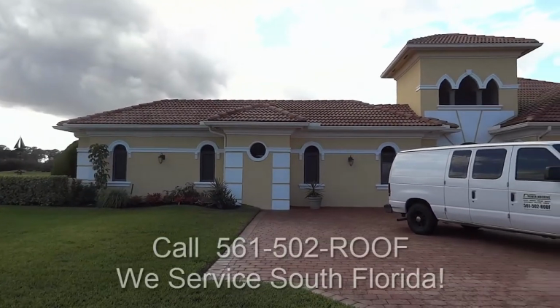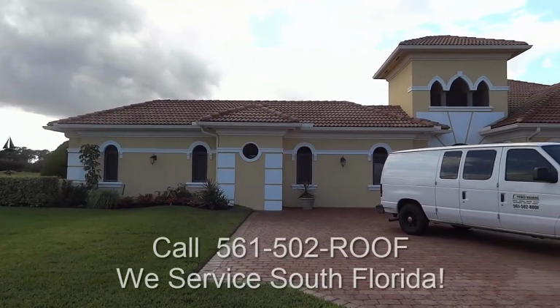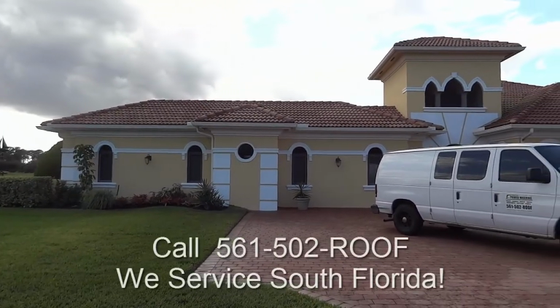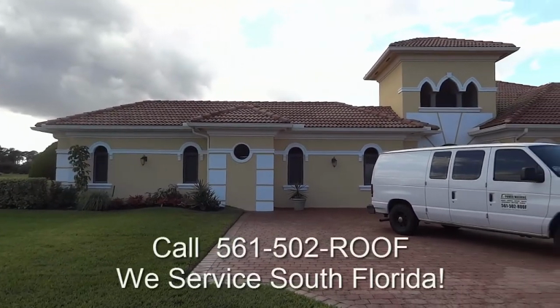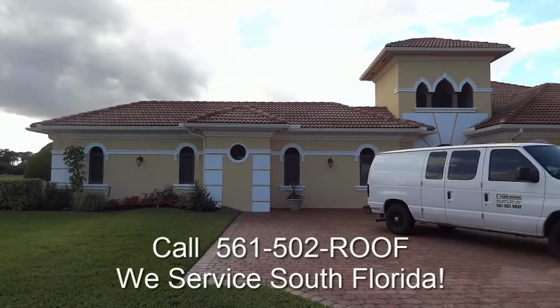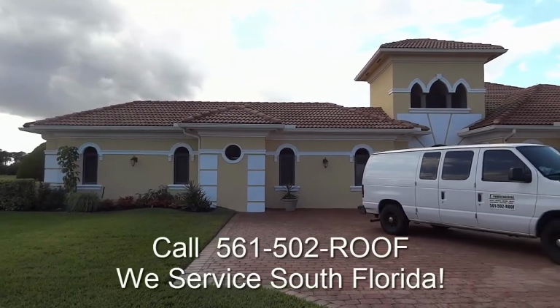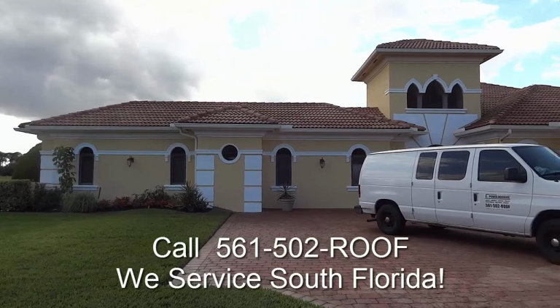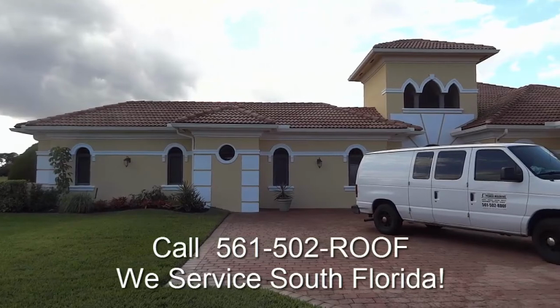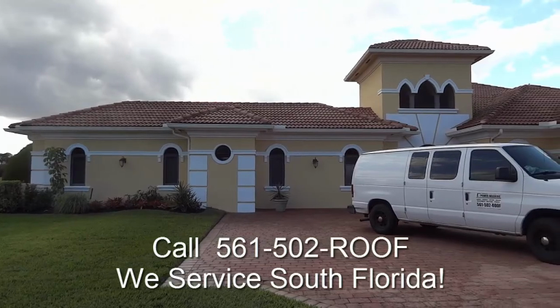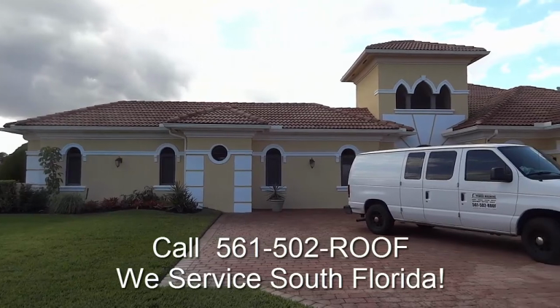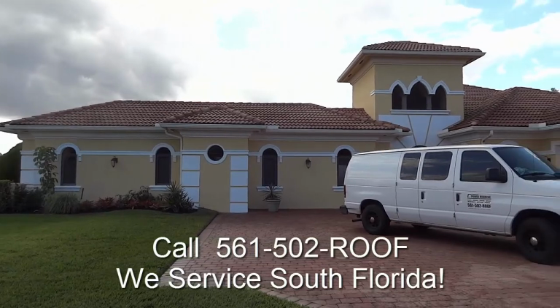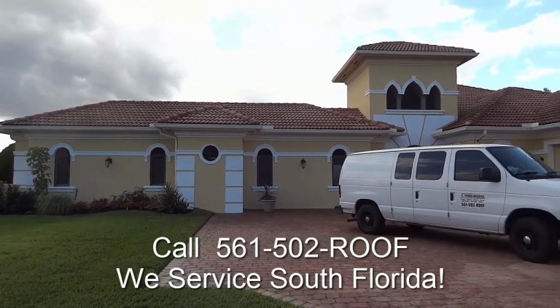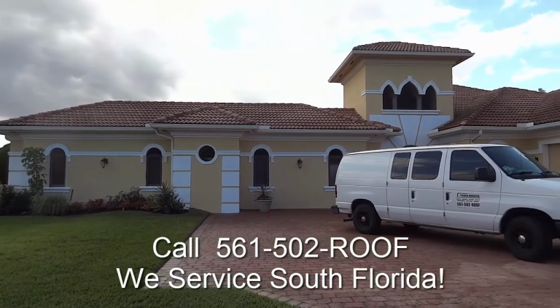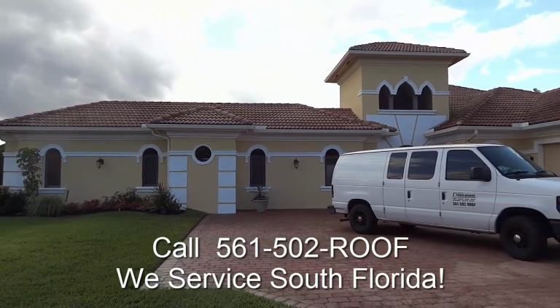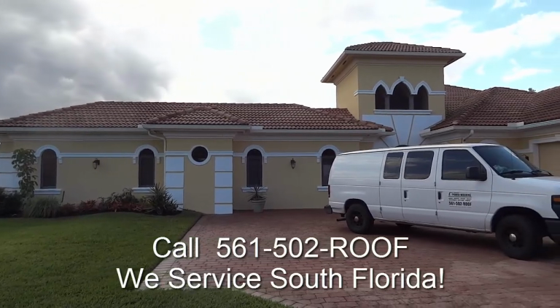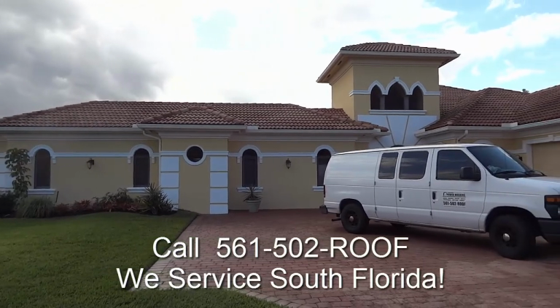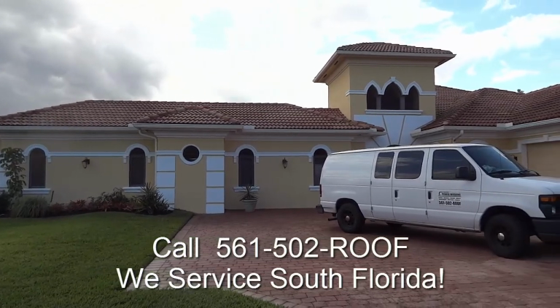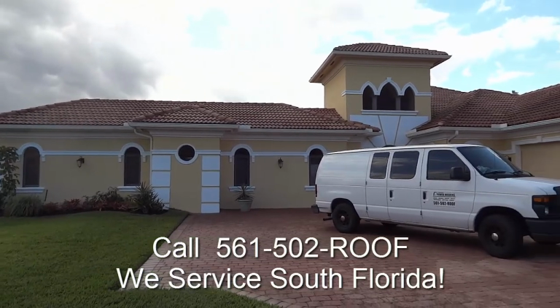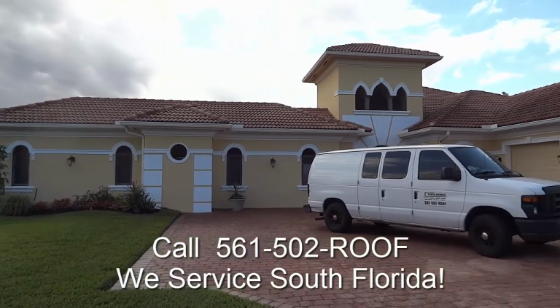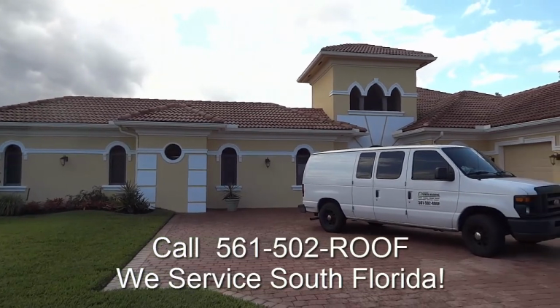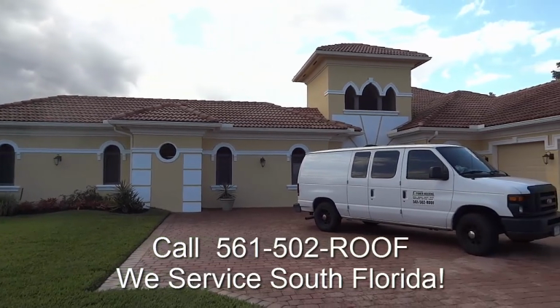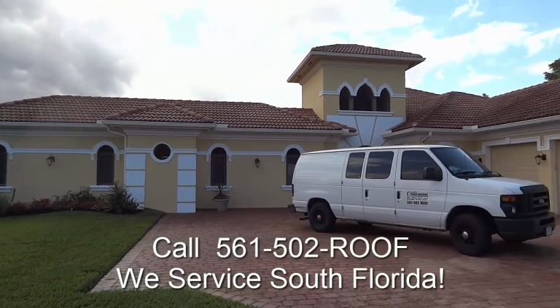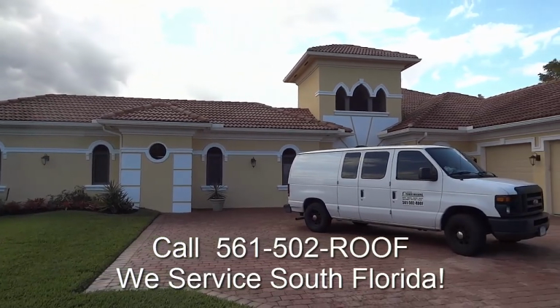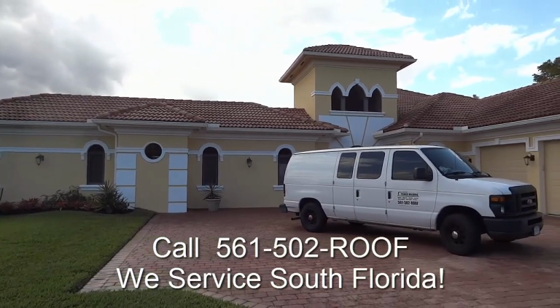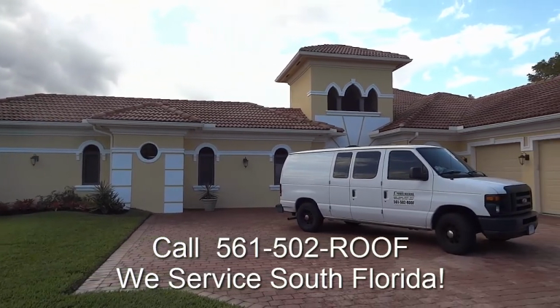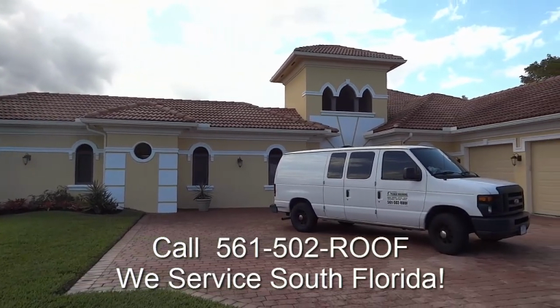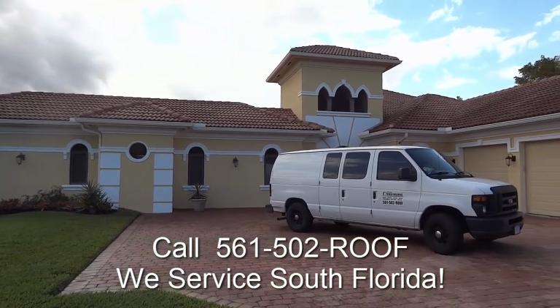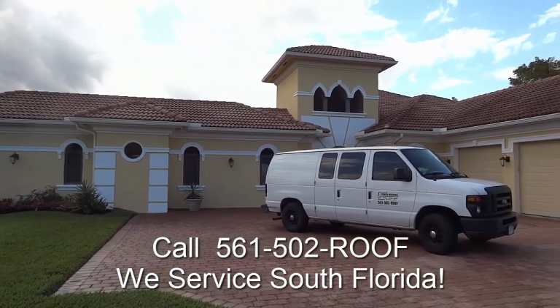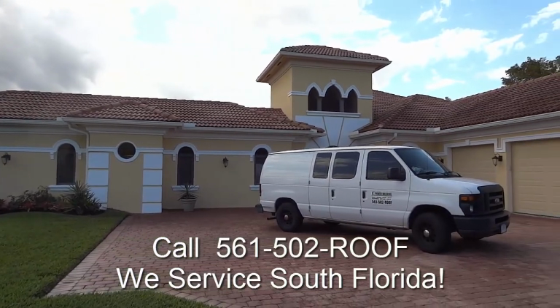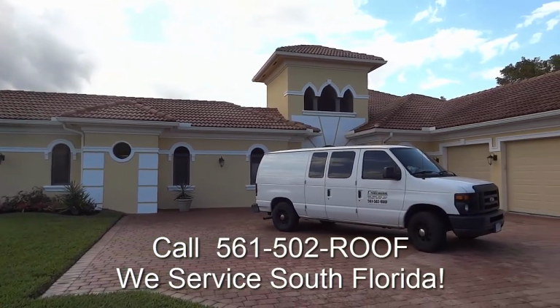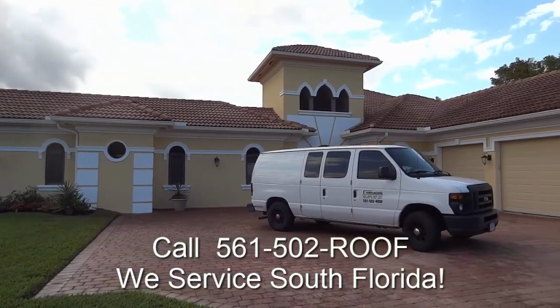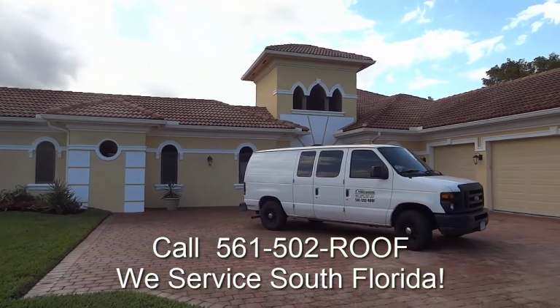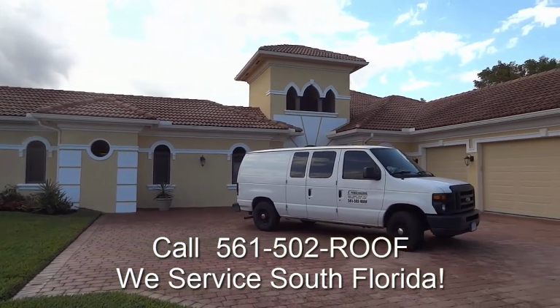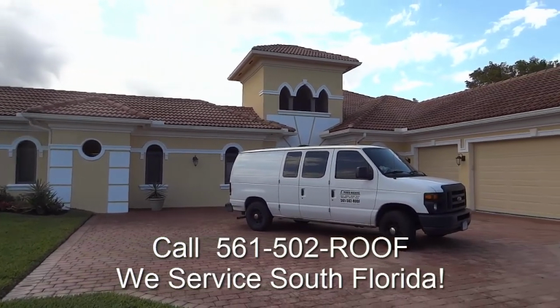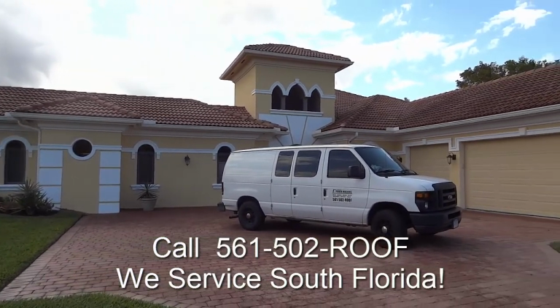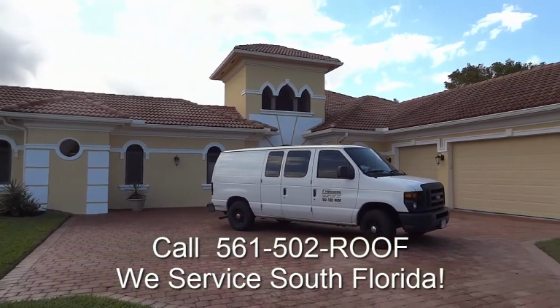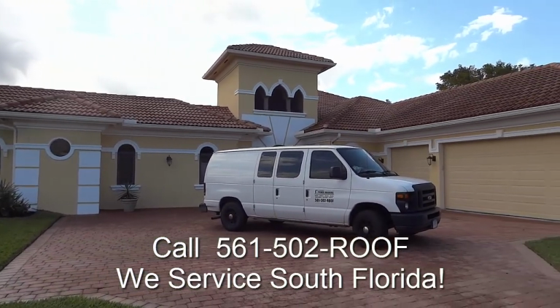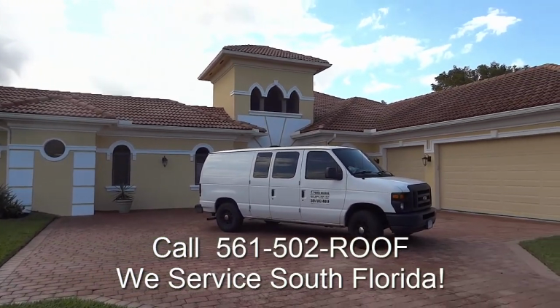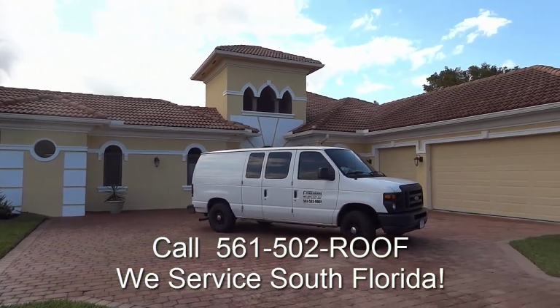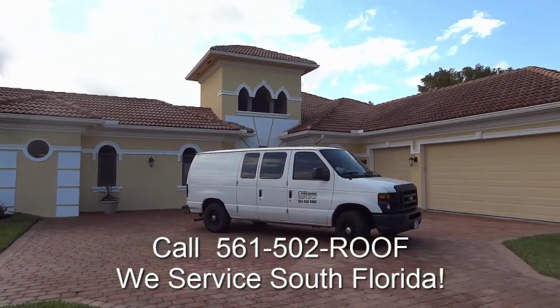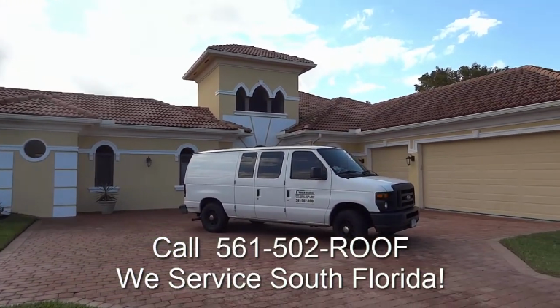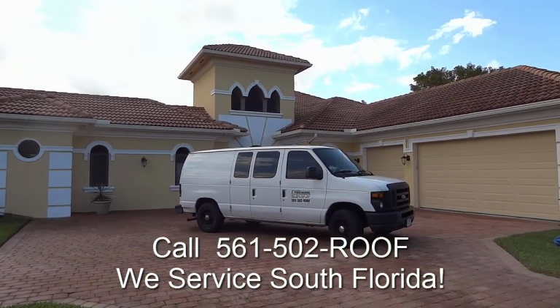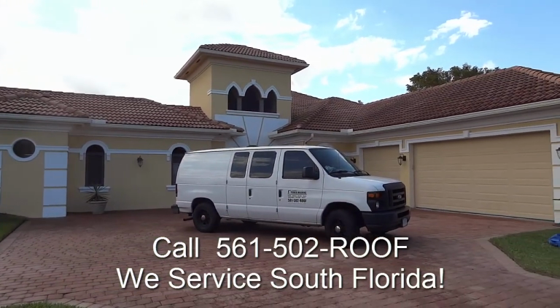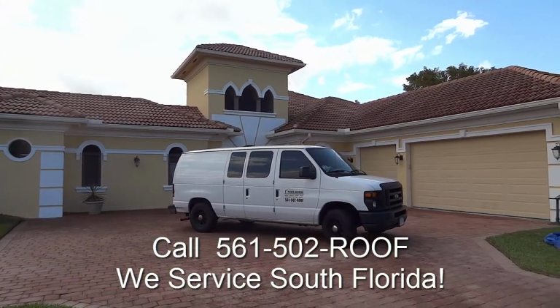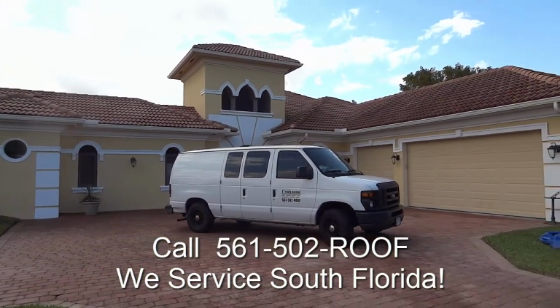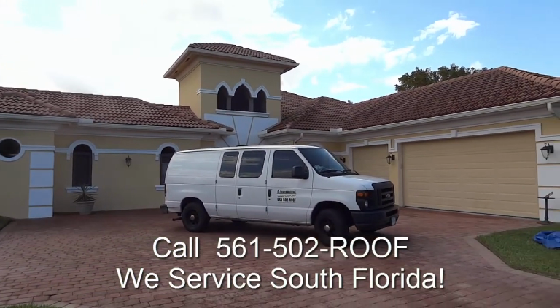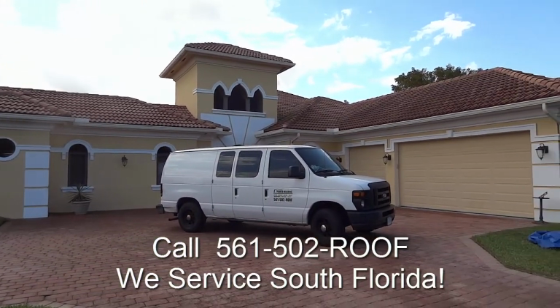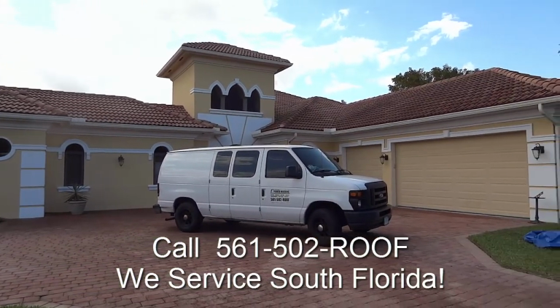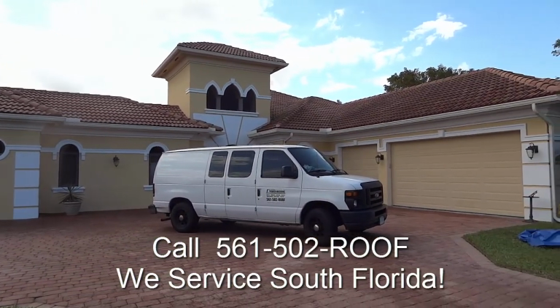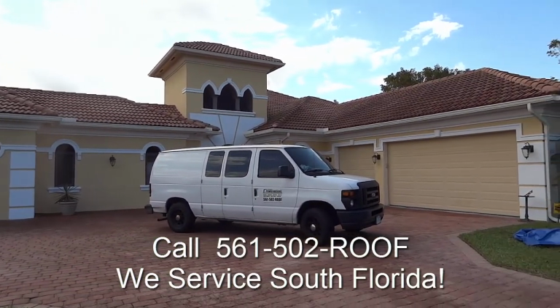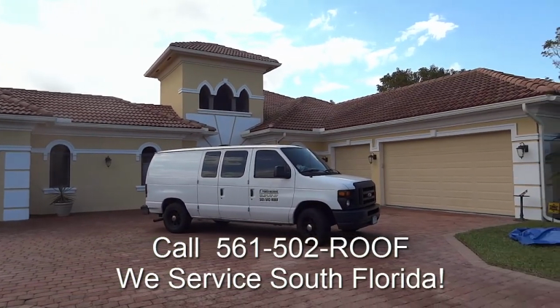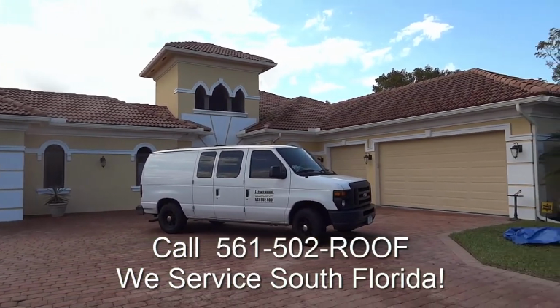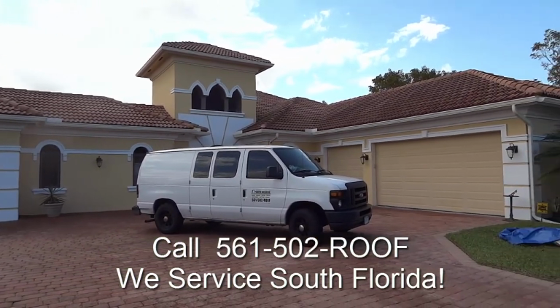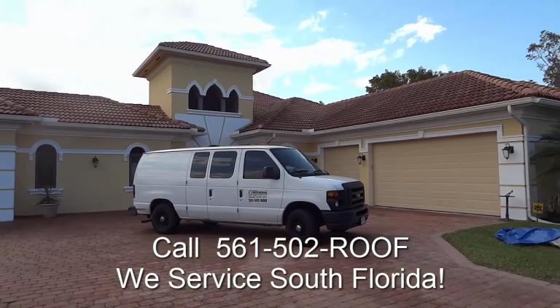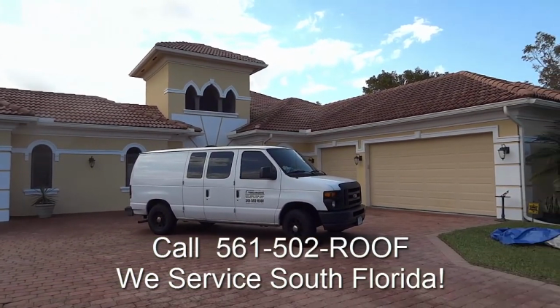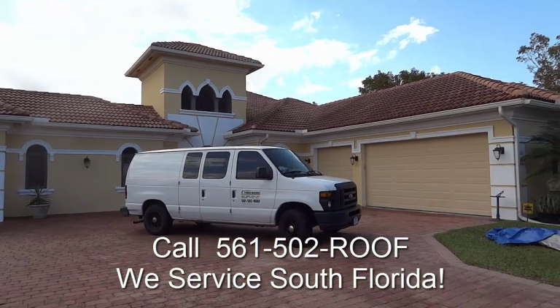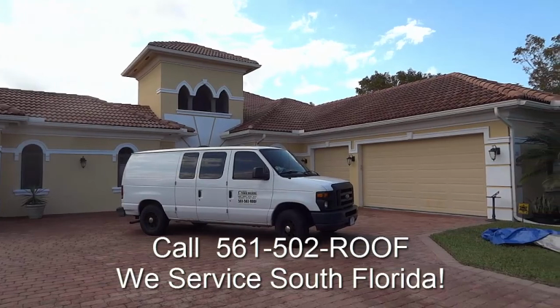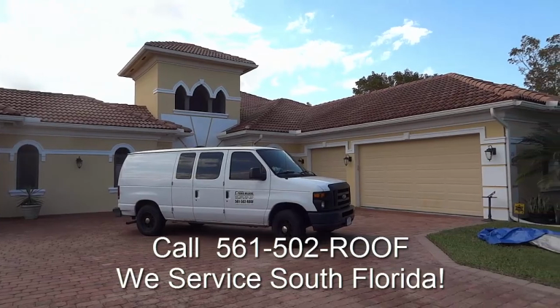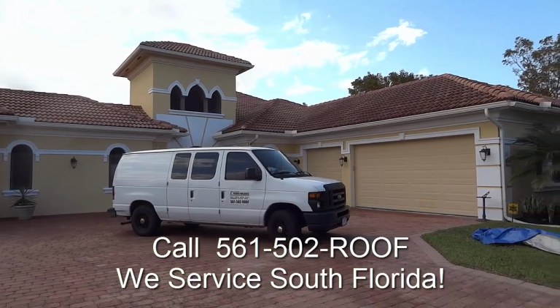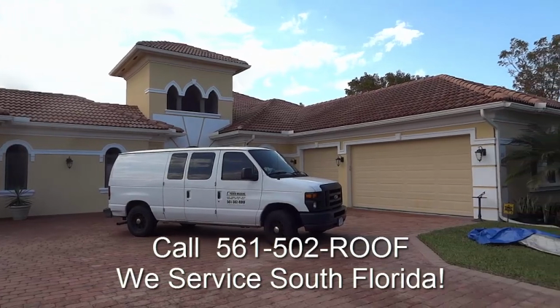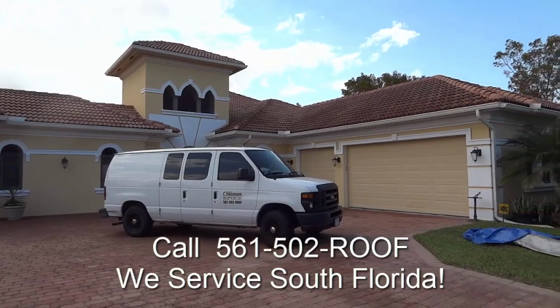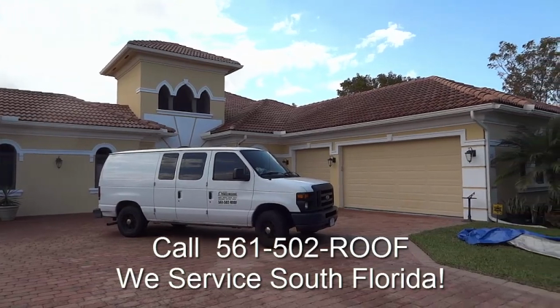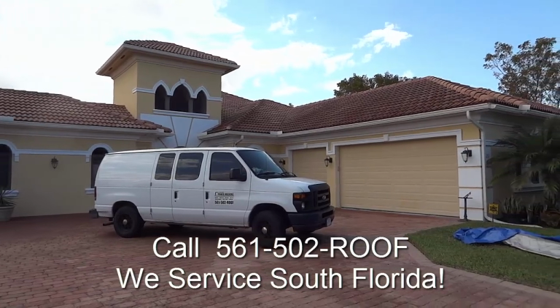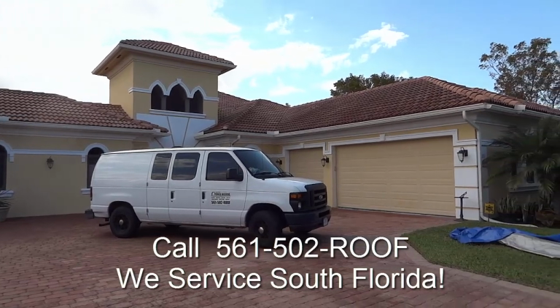And here we are complete — lovely job. Do give us a call today.